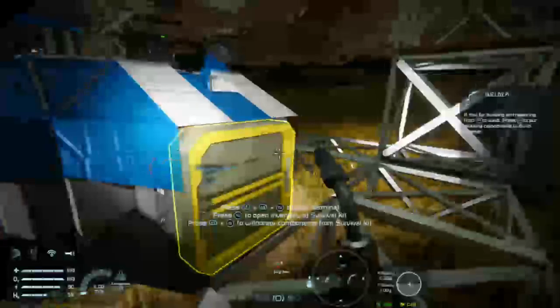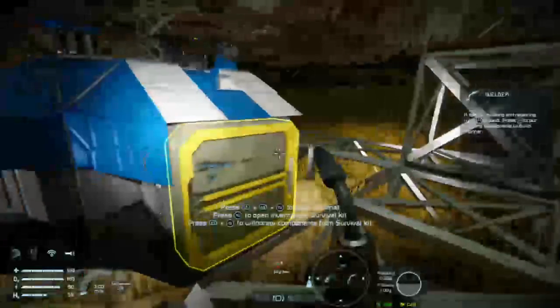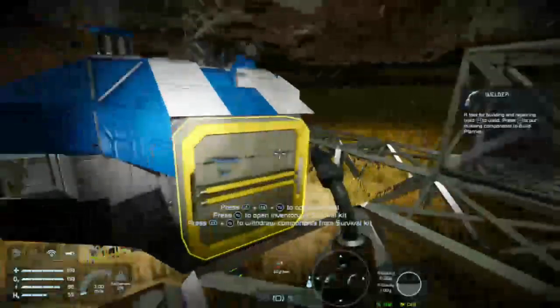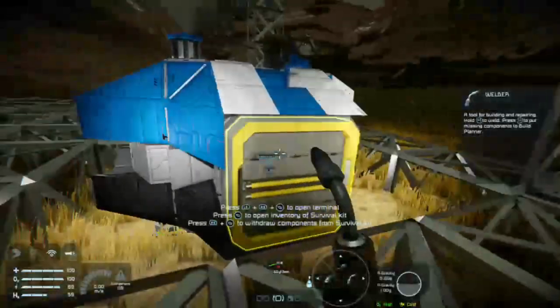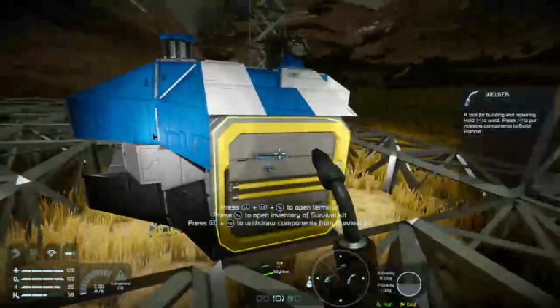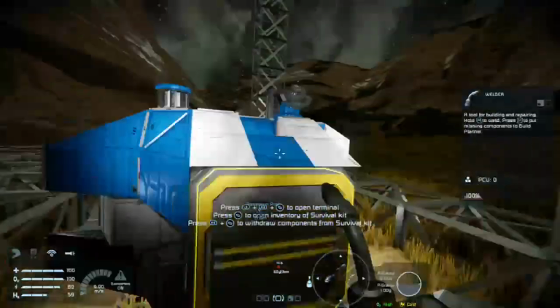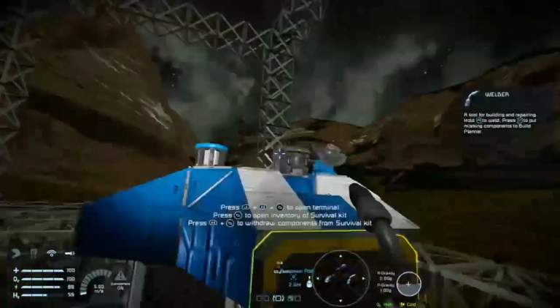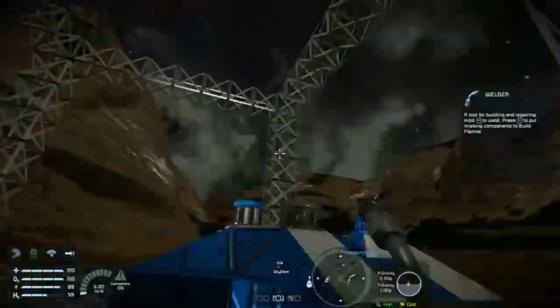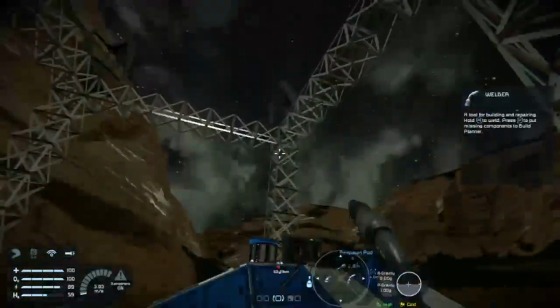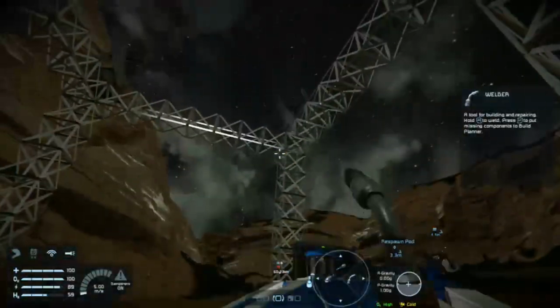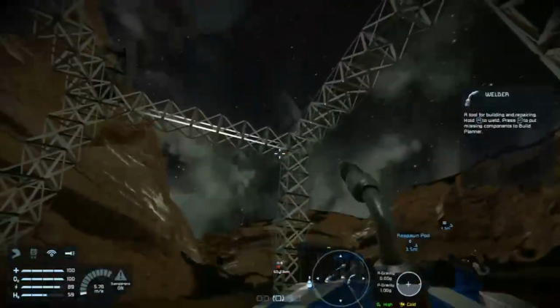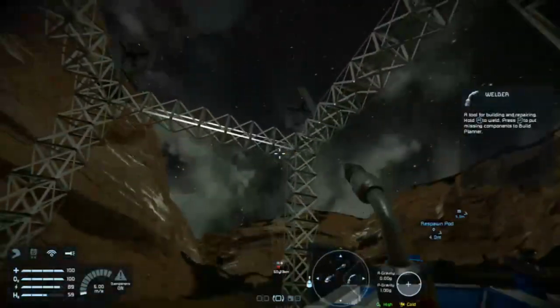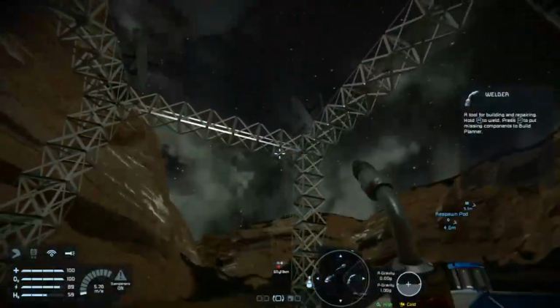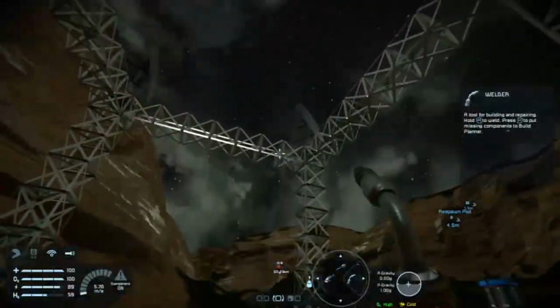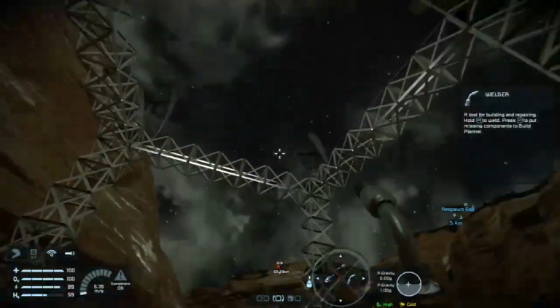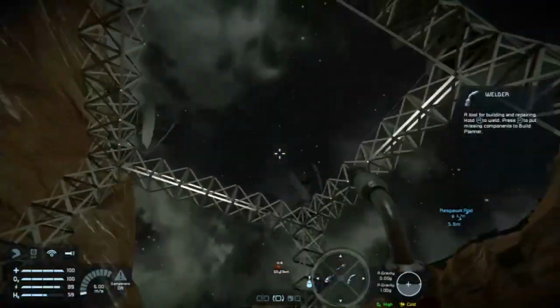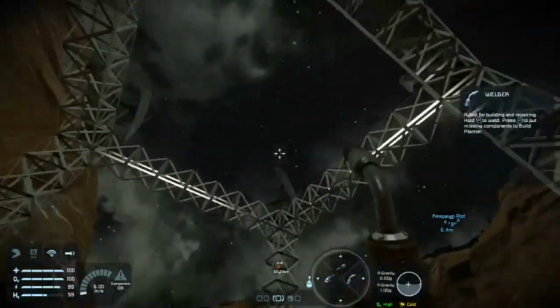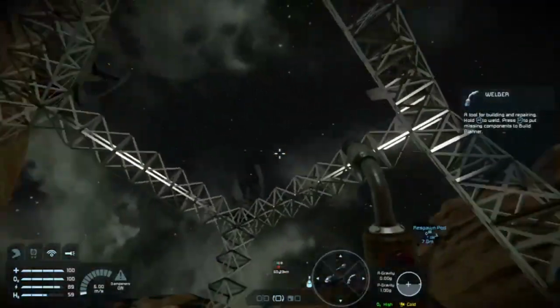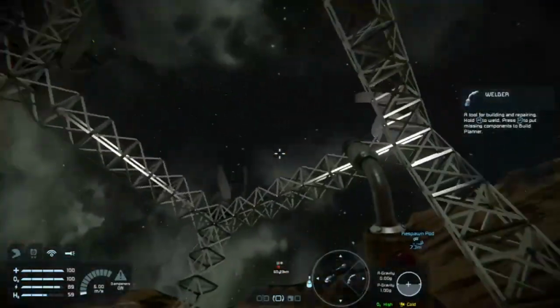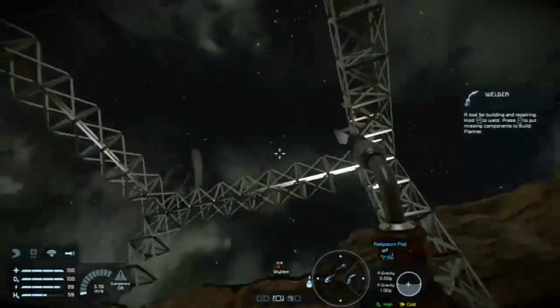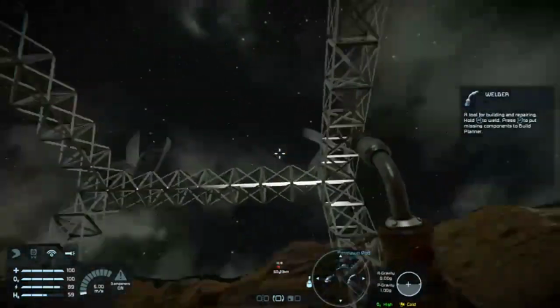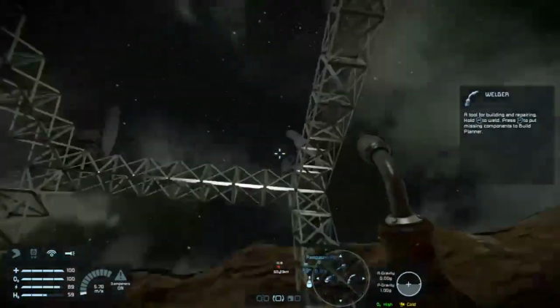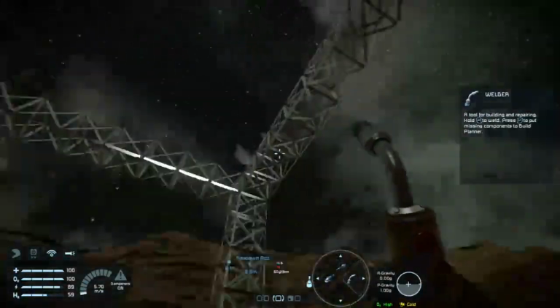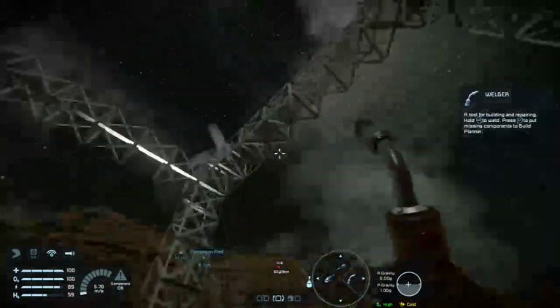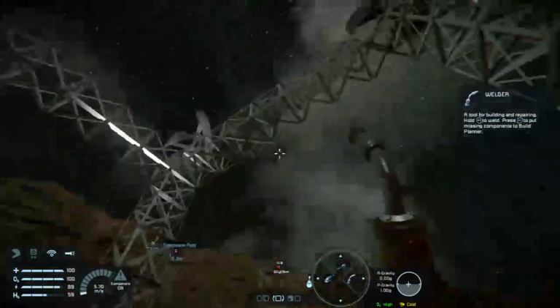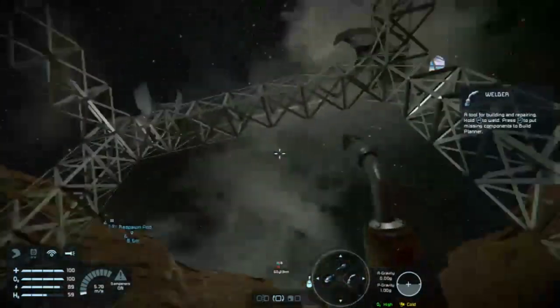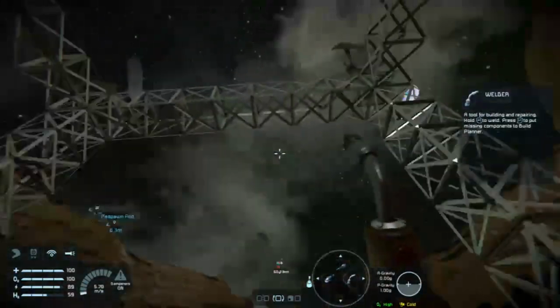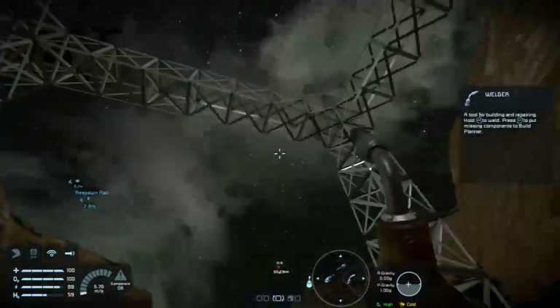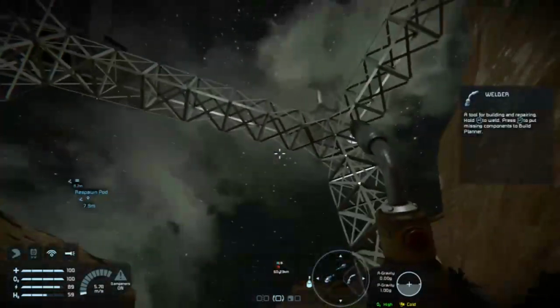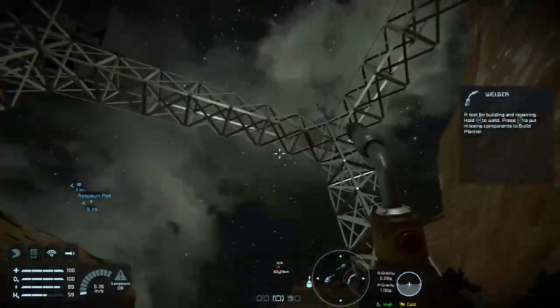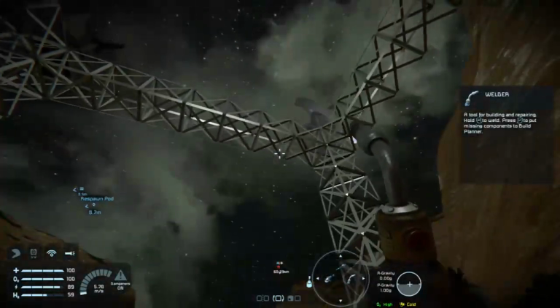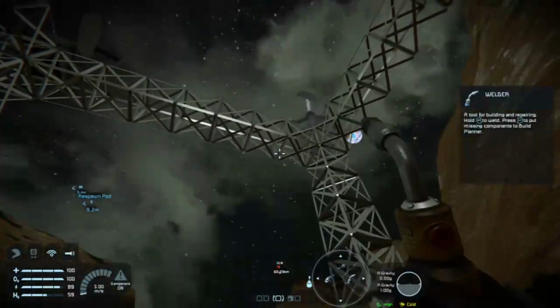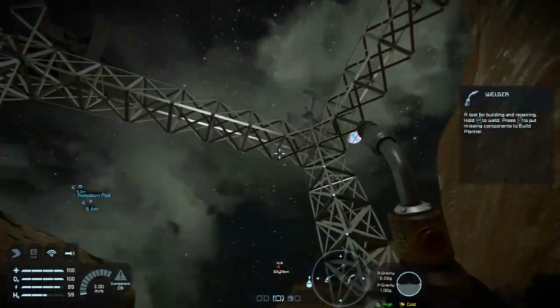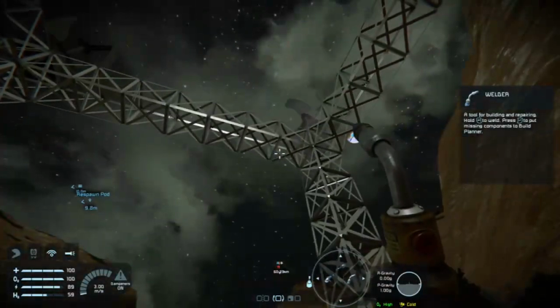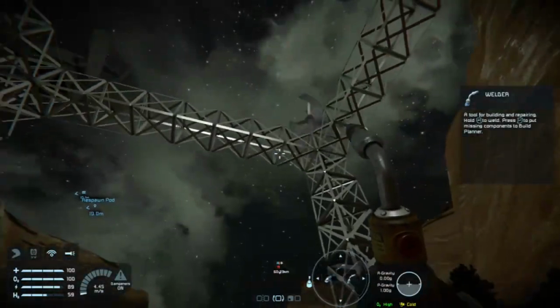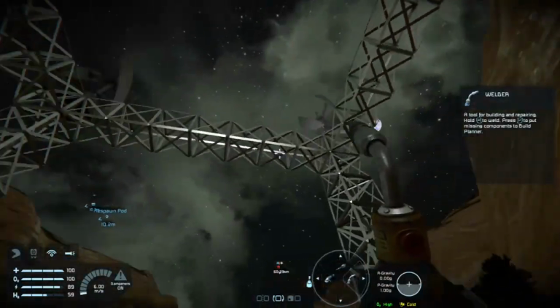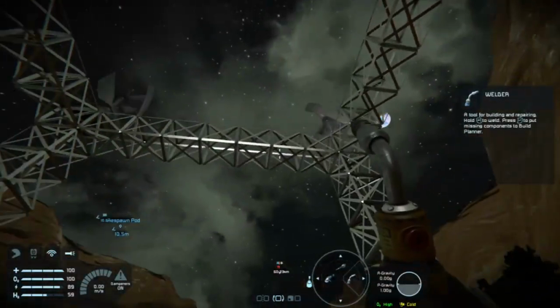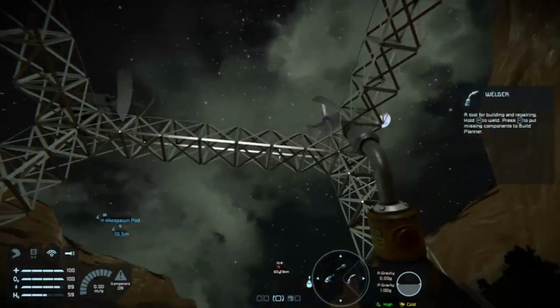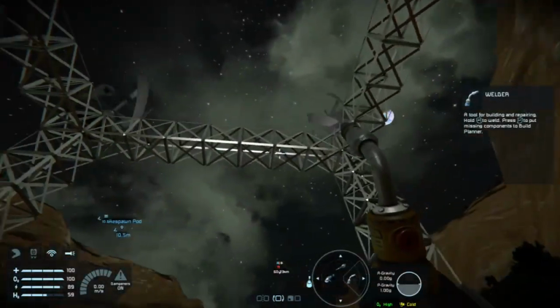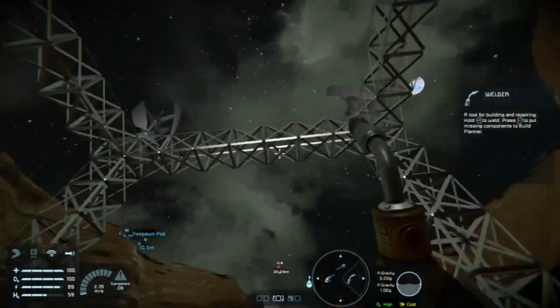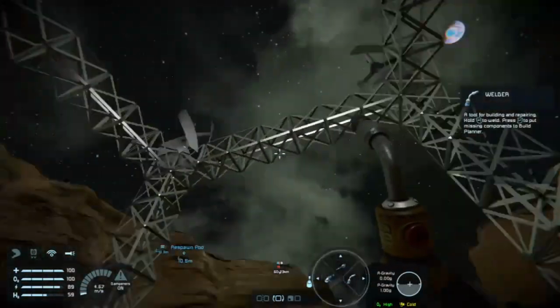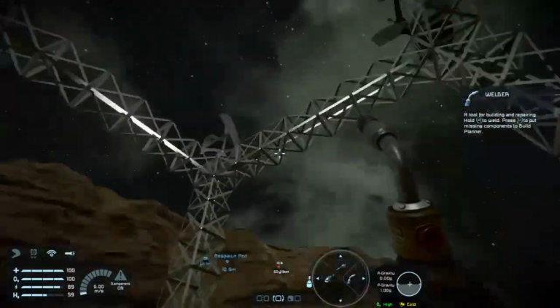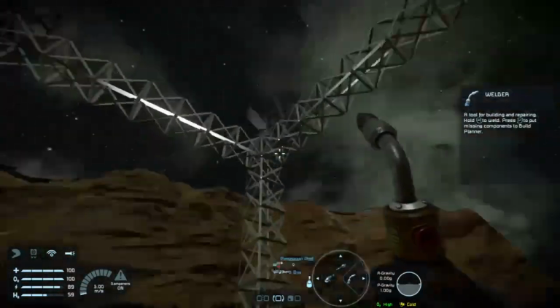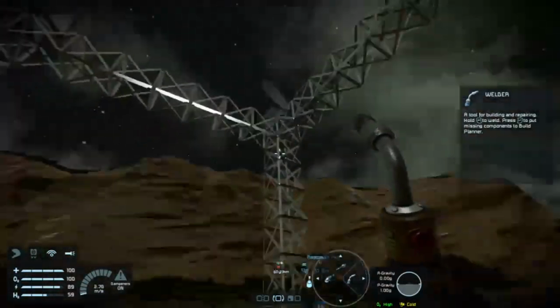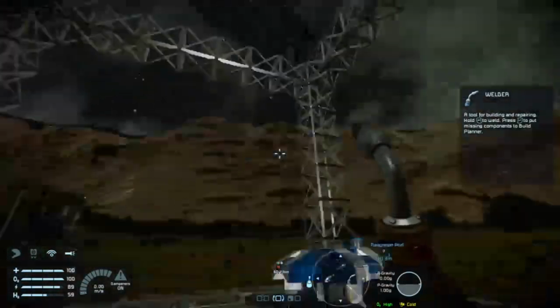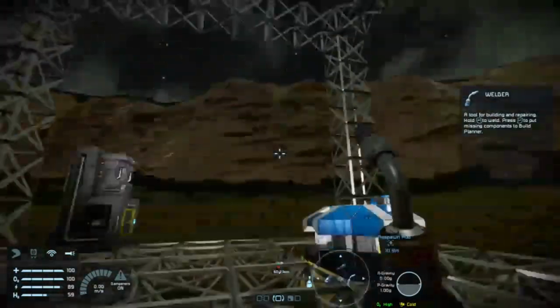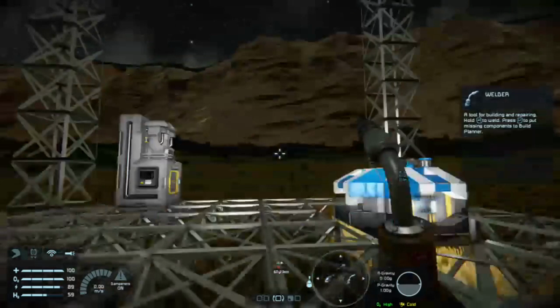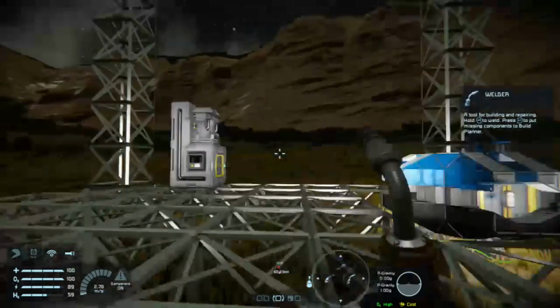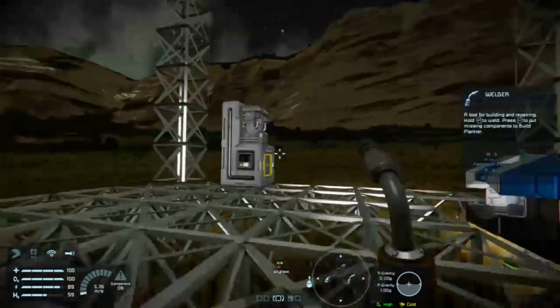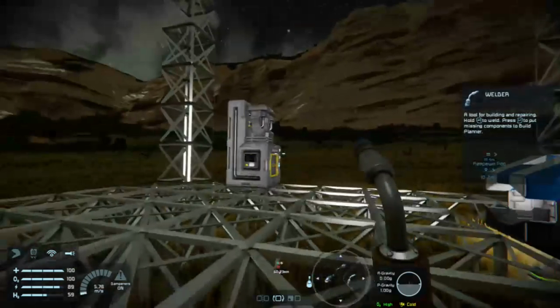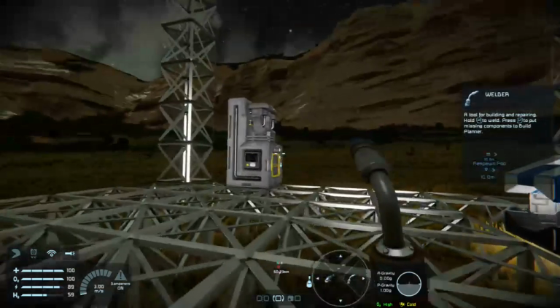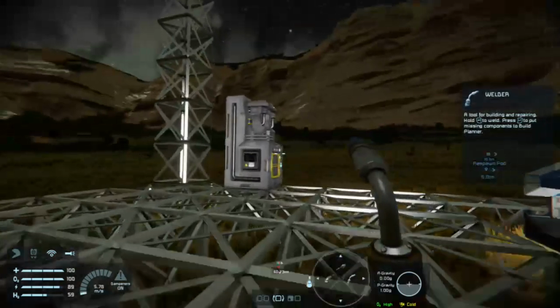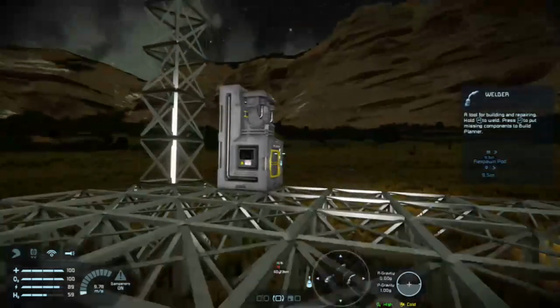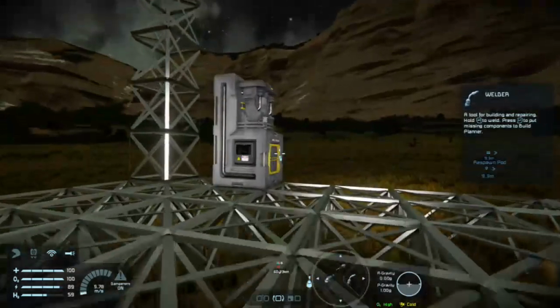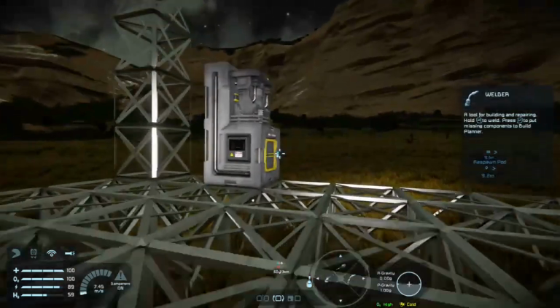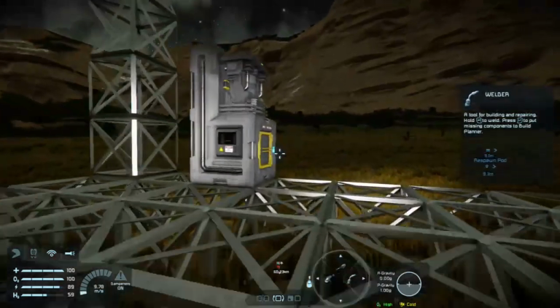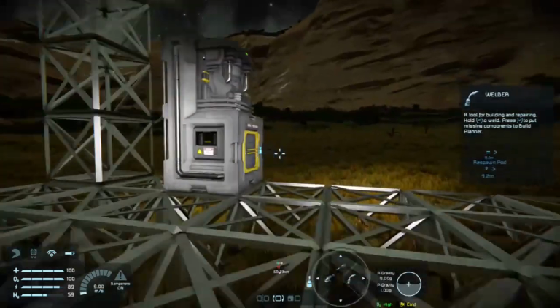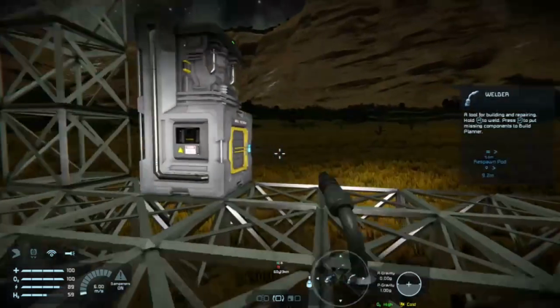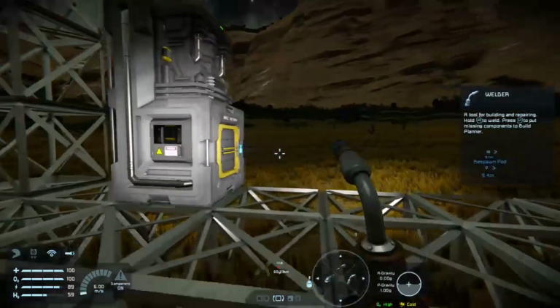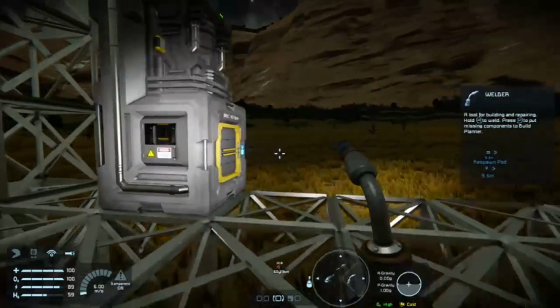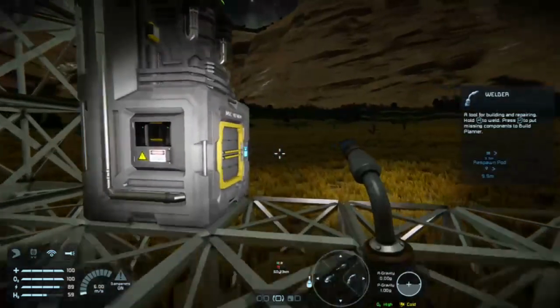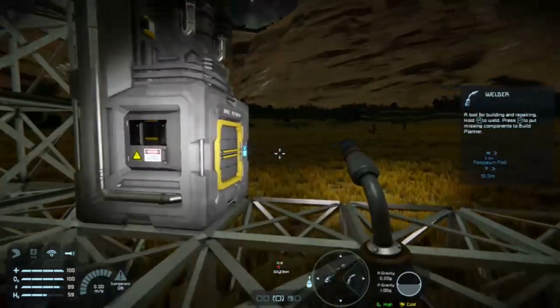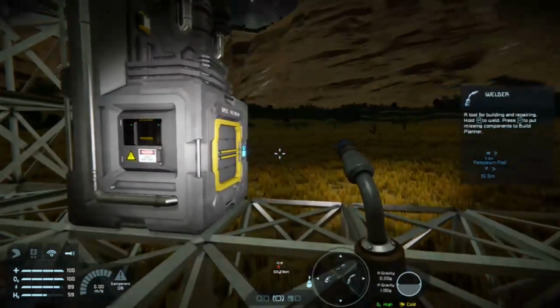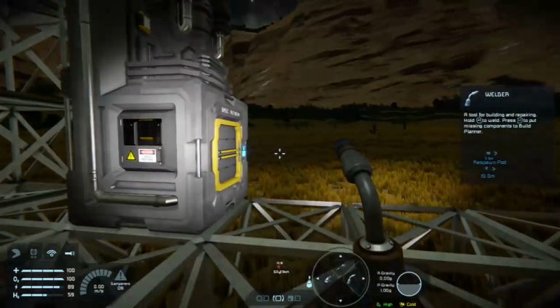Basically we've done that — now we've got four turbines up and running. The next thing we need to do is make the assembler.